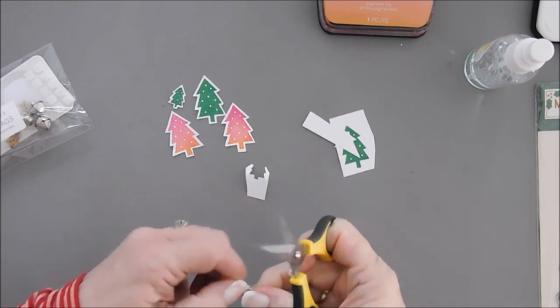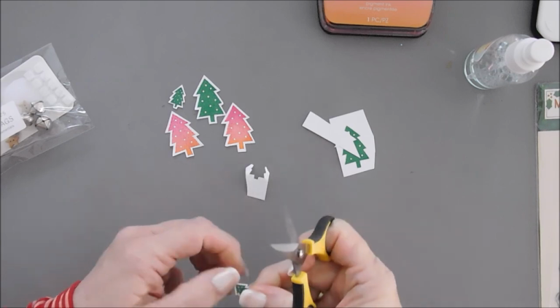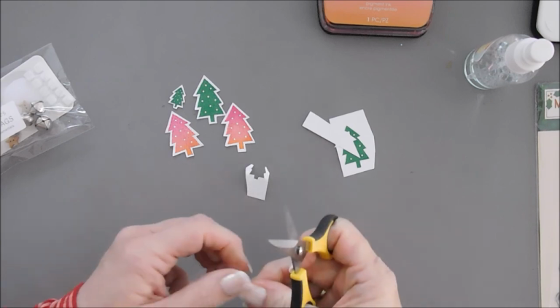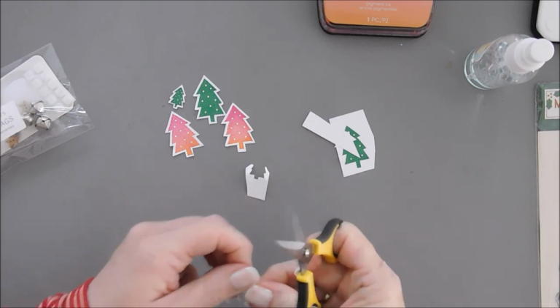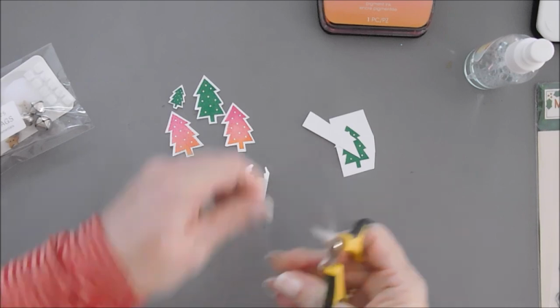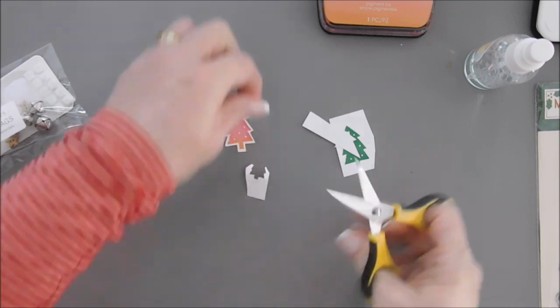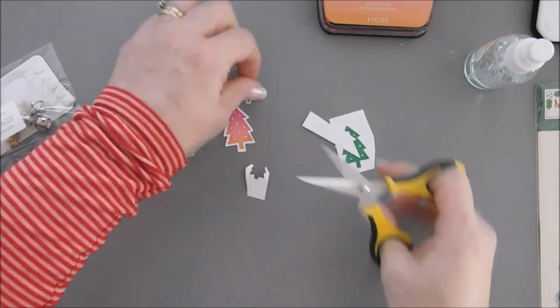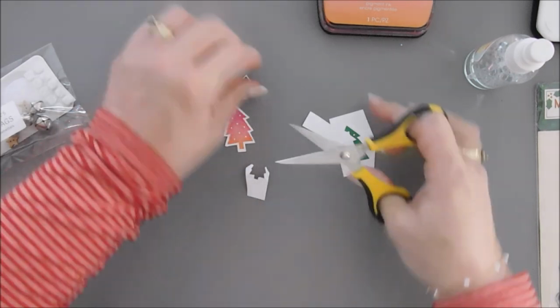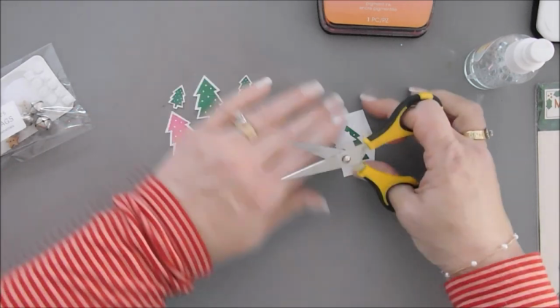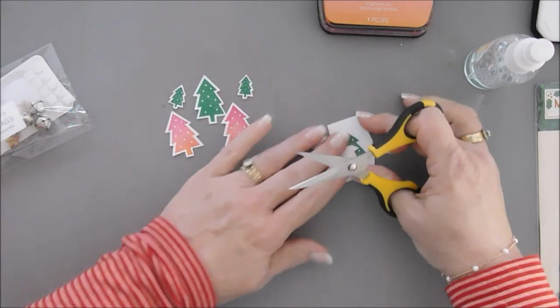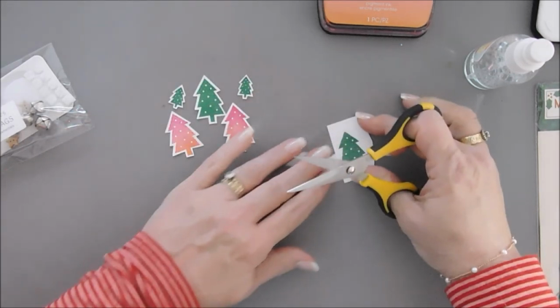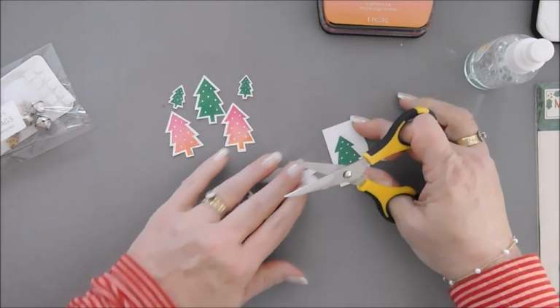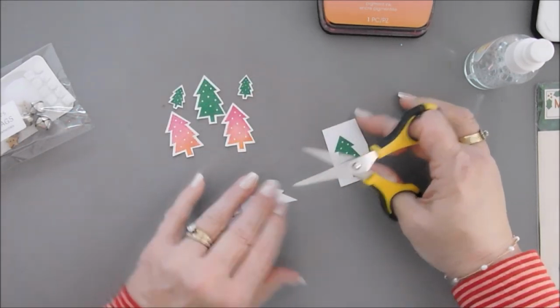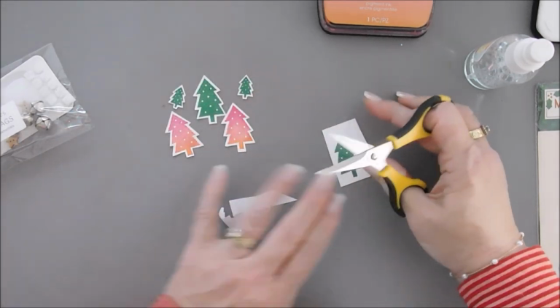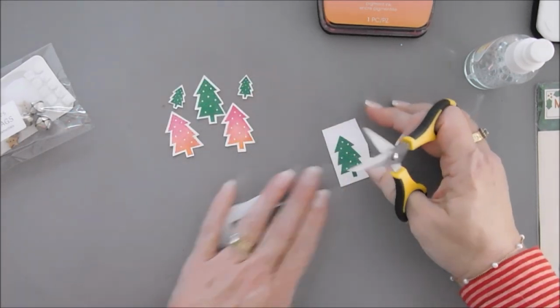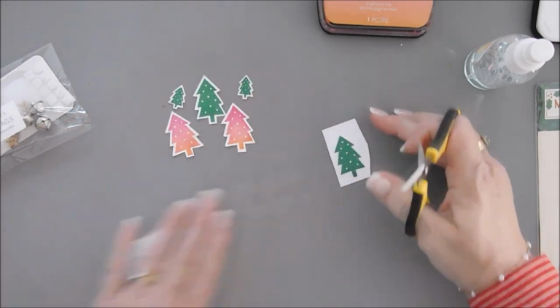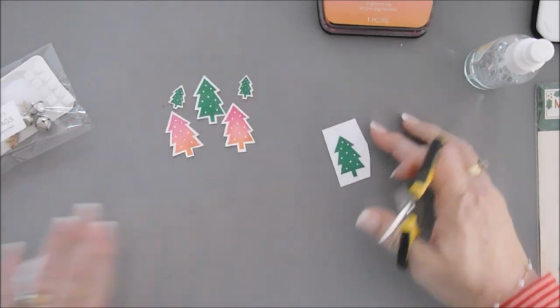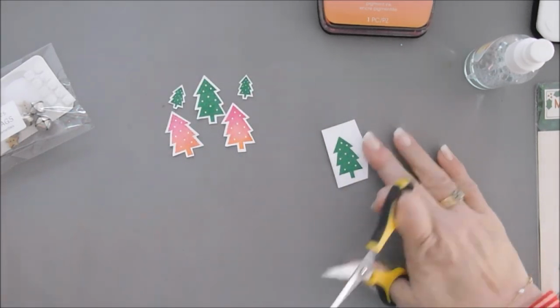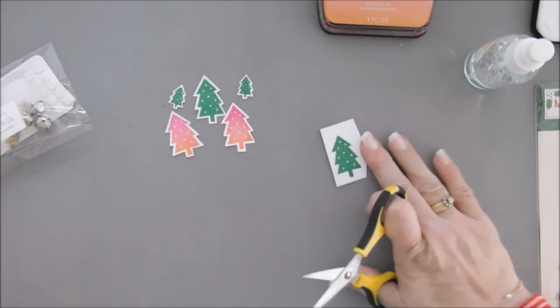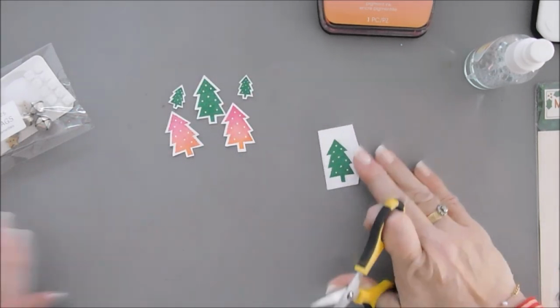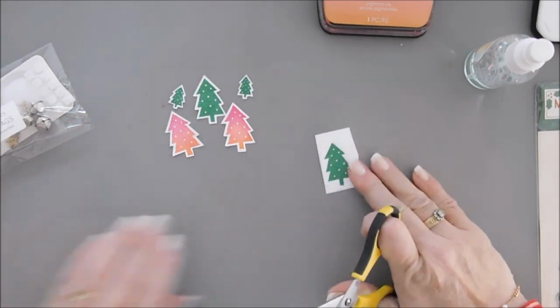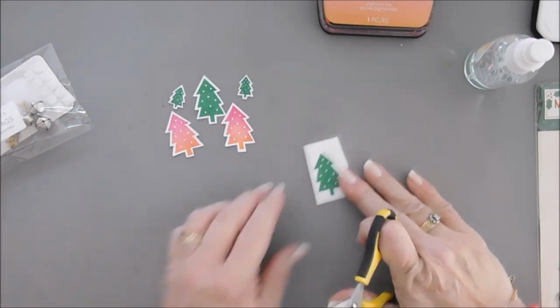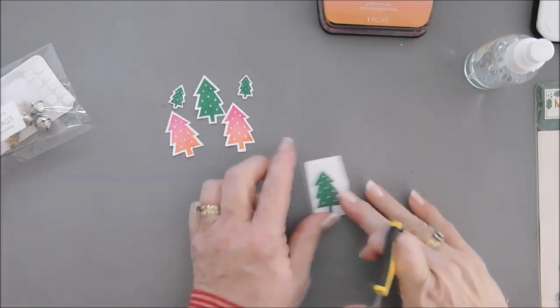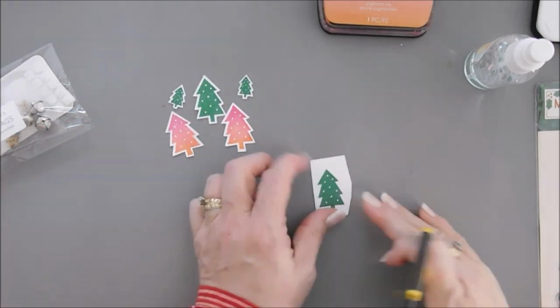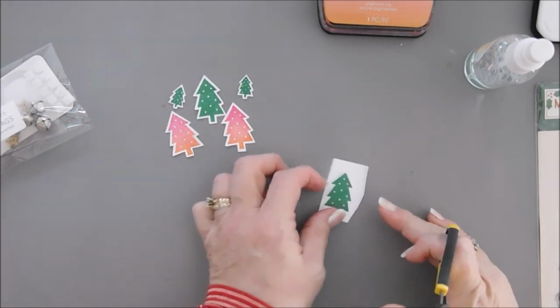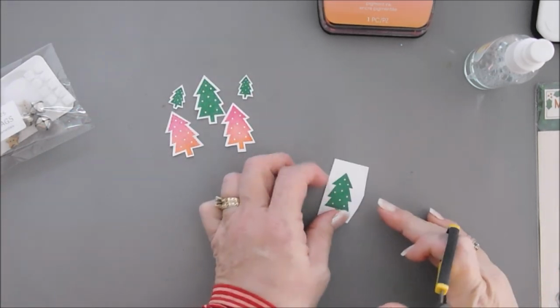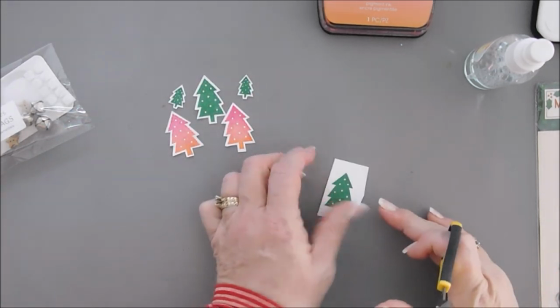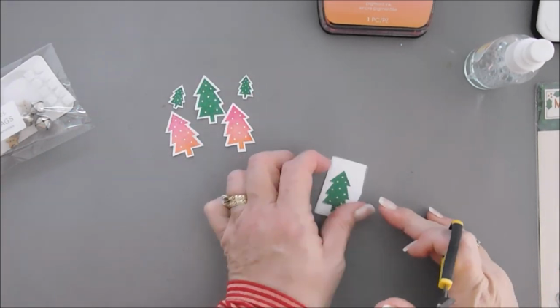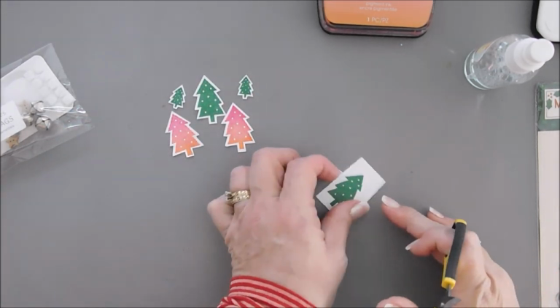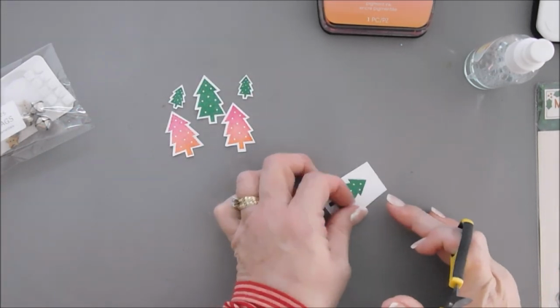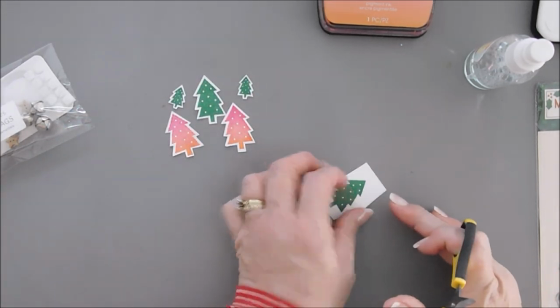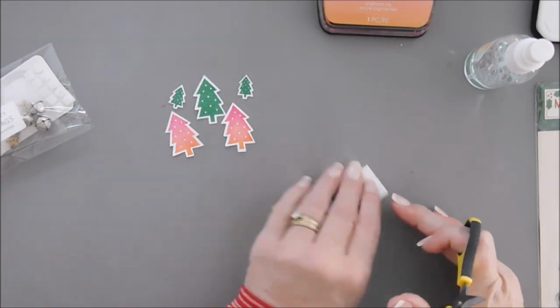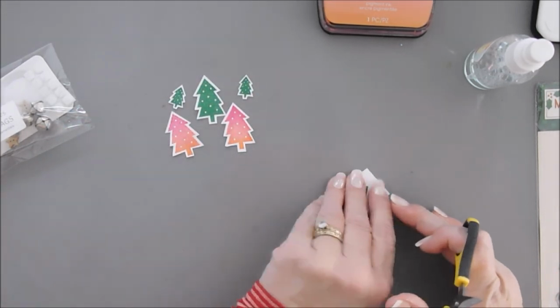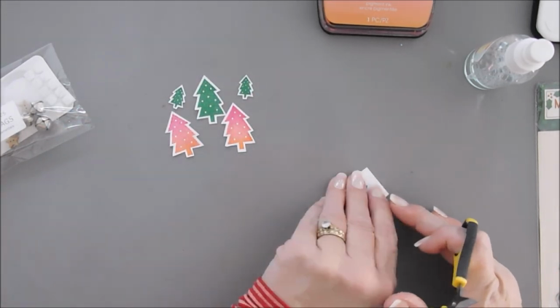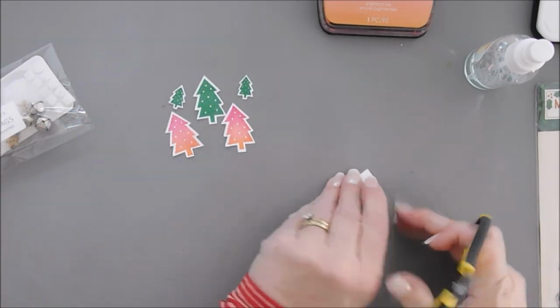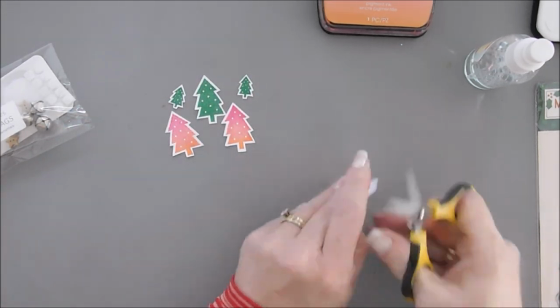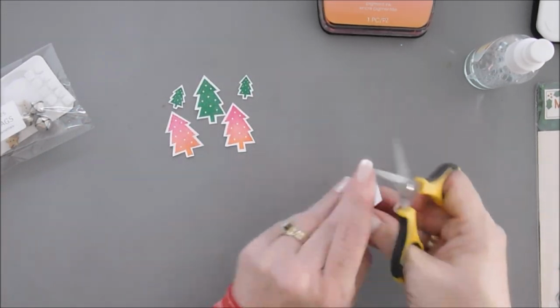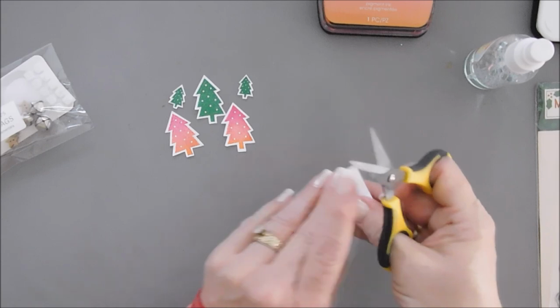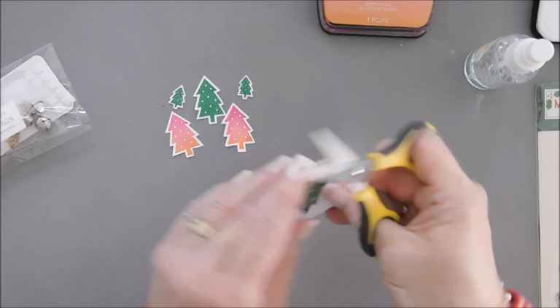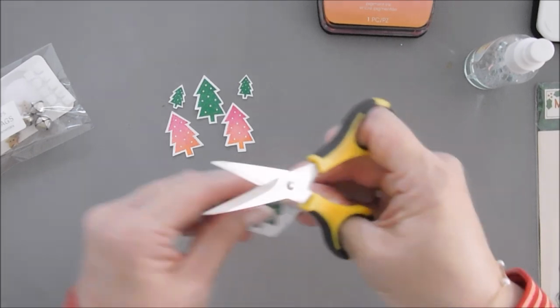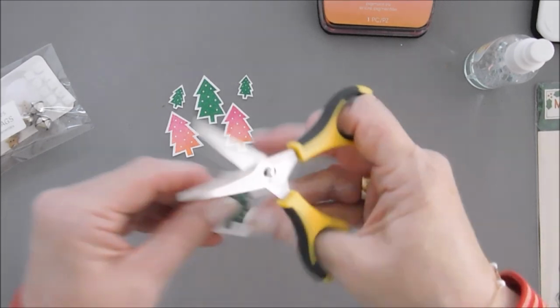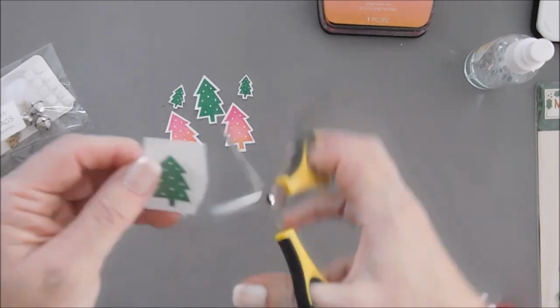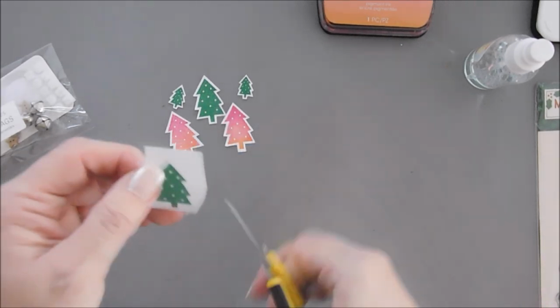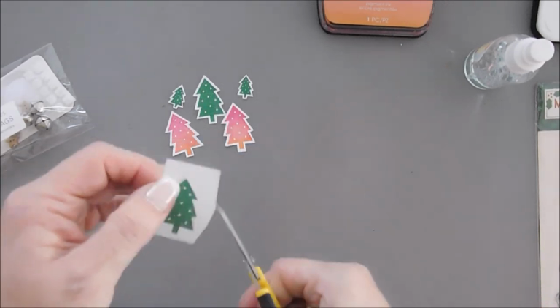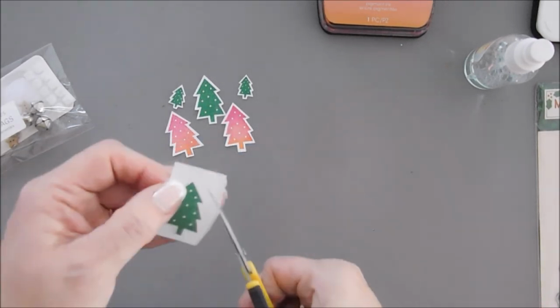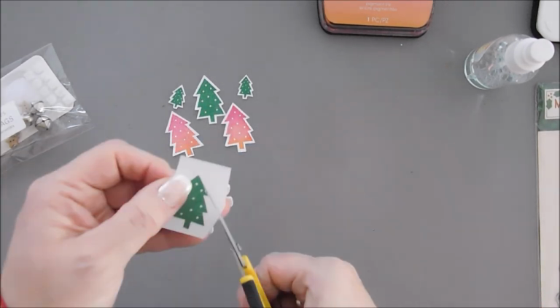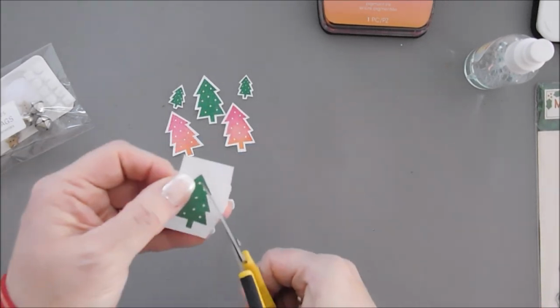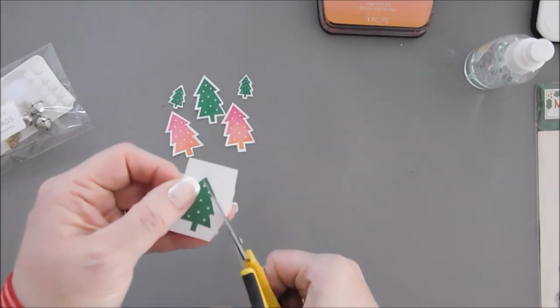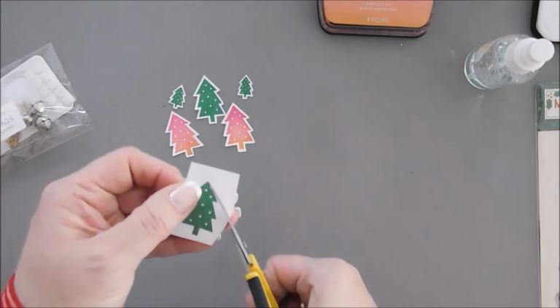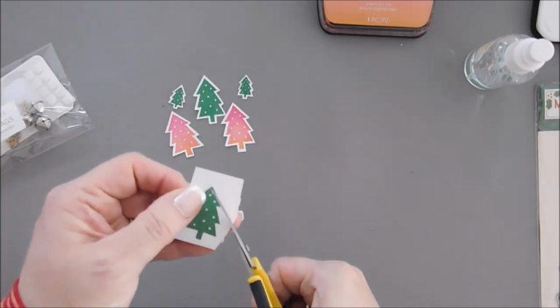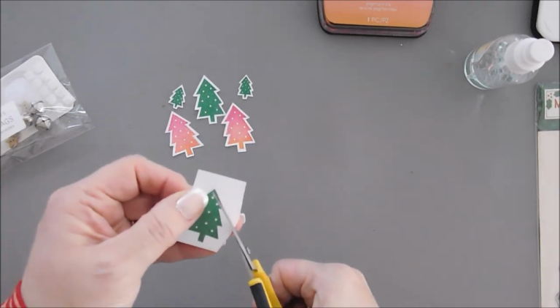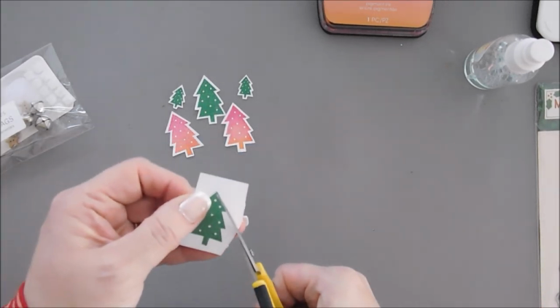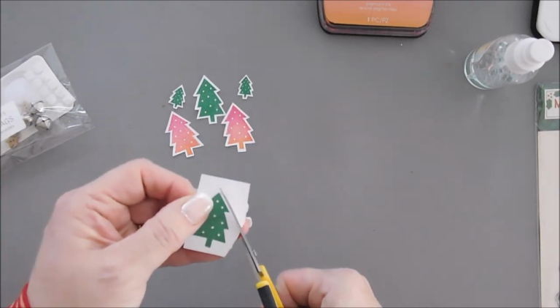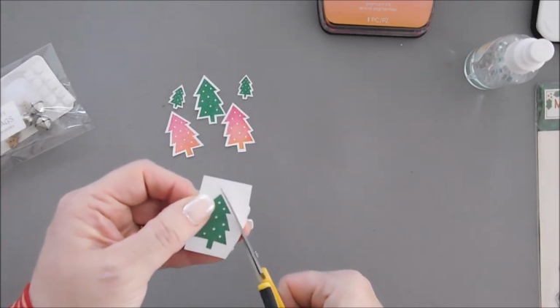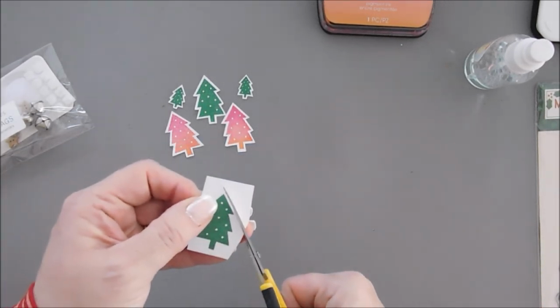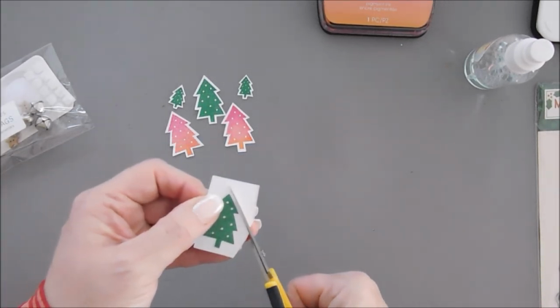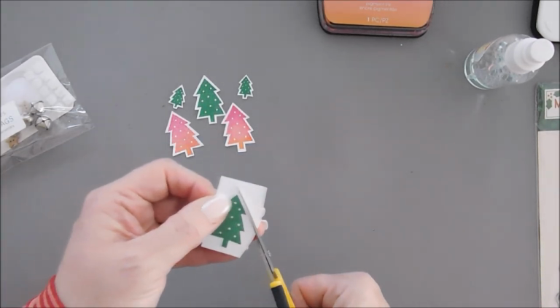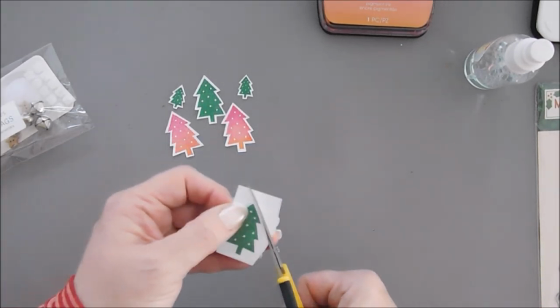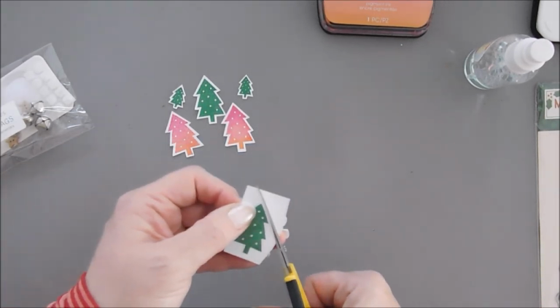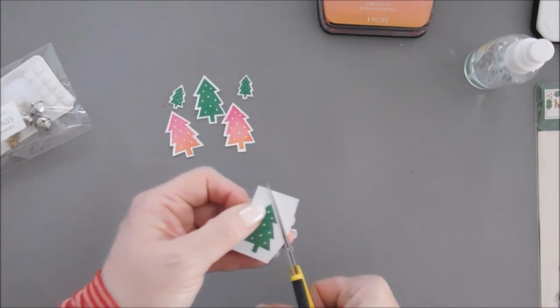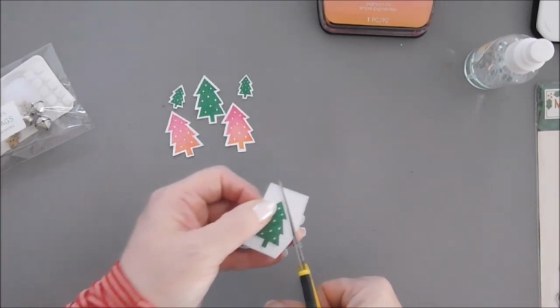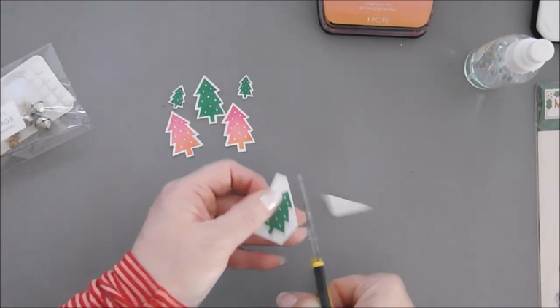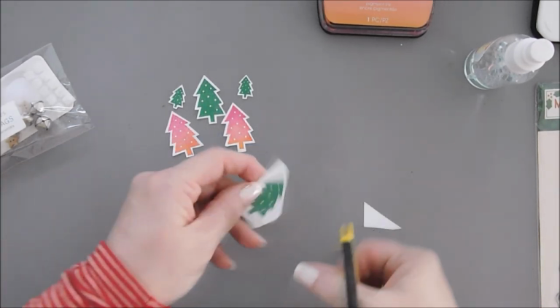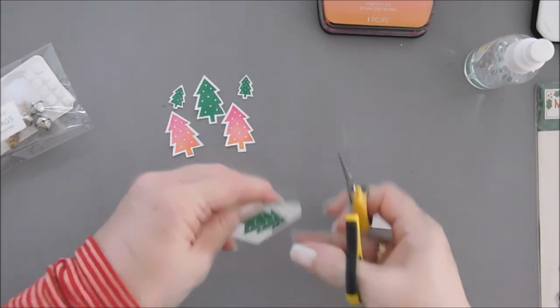We have one more tree to cut. Aren't they kind of cute? I just love Christmas — I can't believe how fast it's coming!